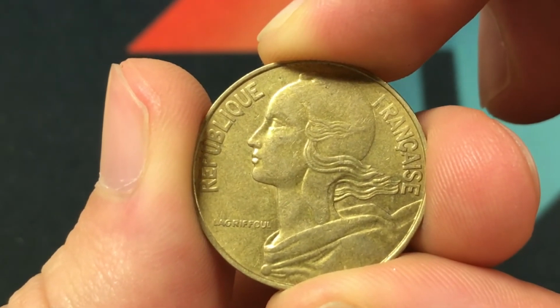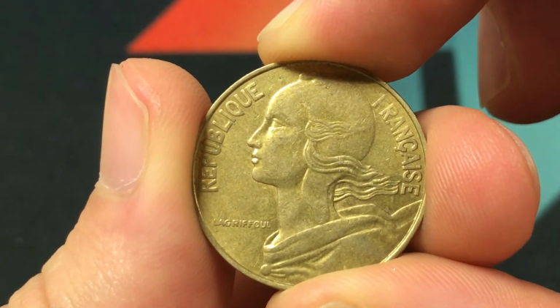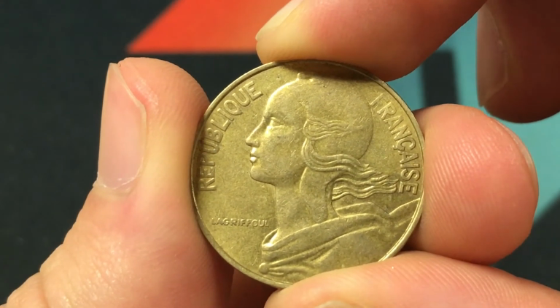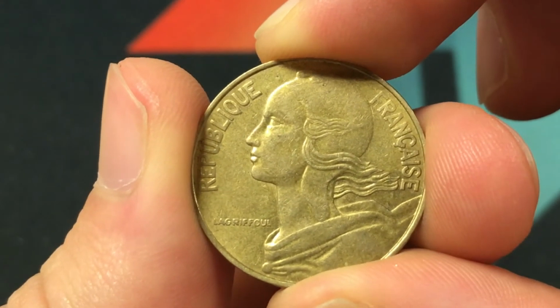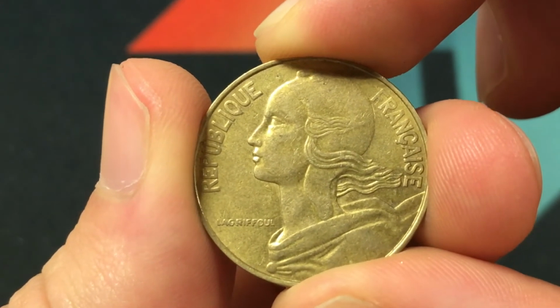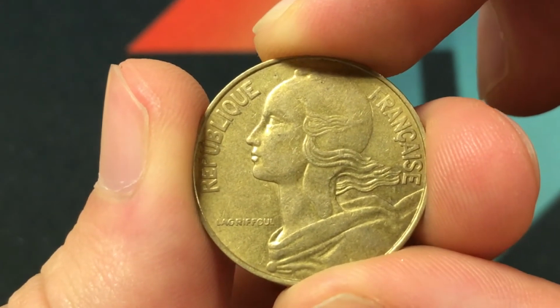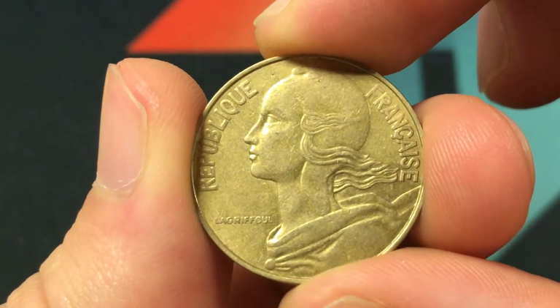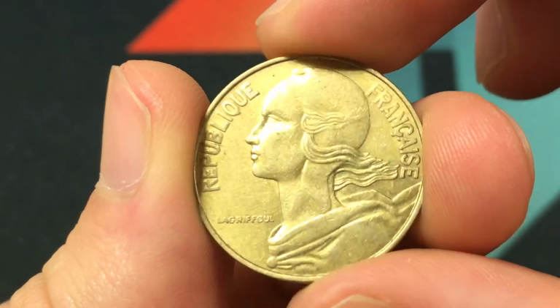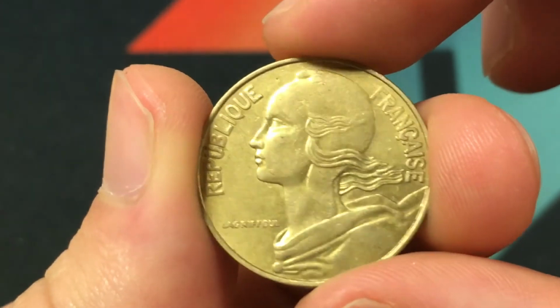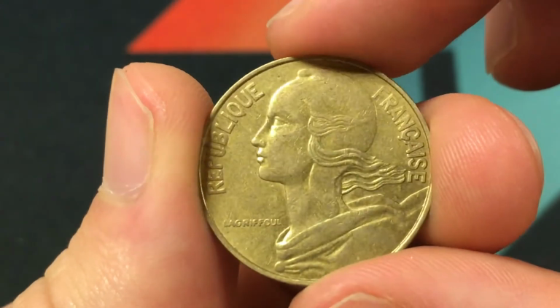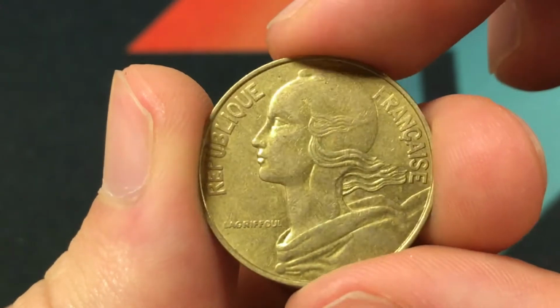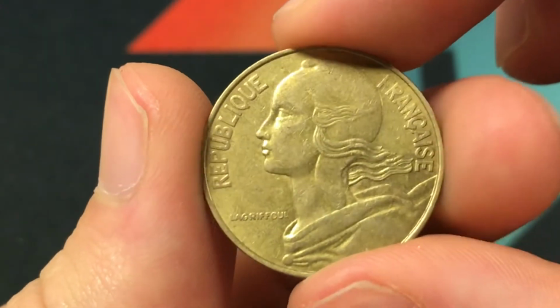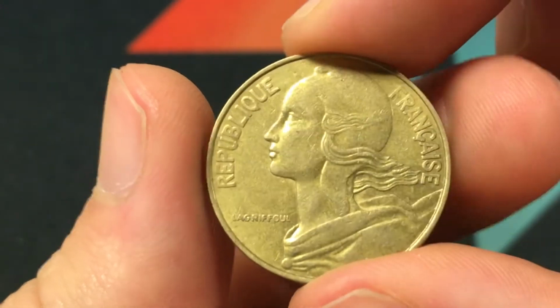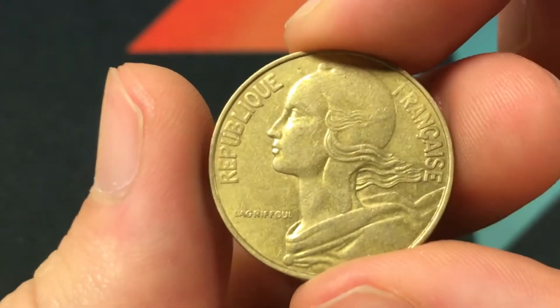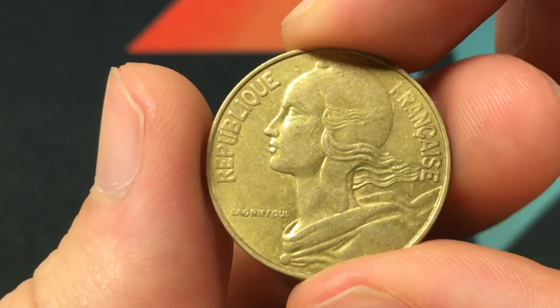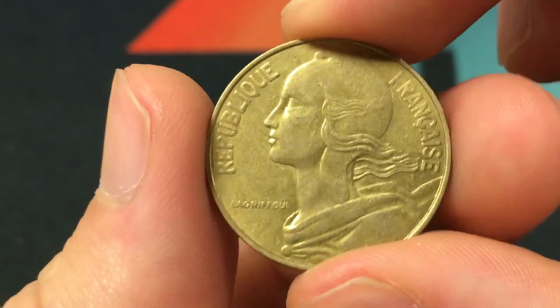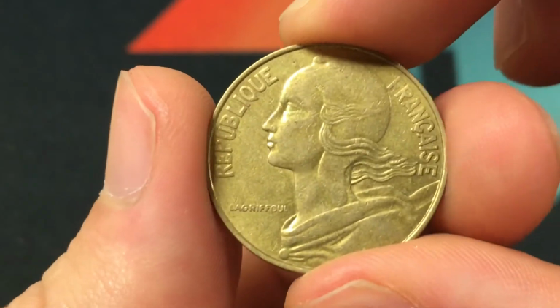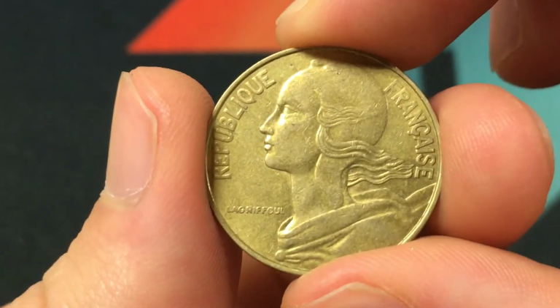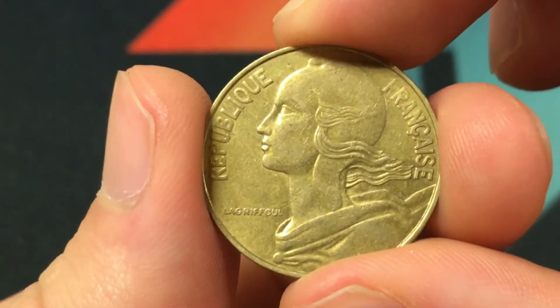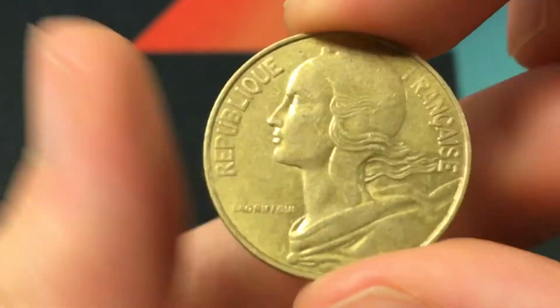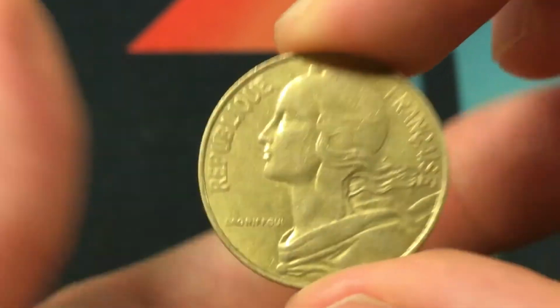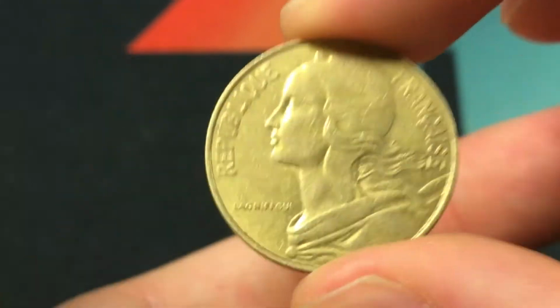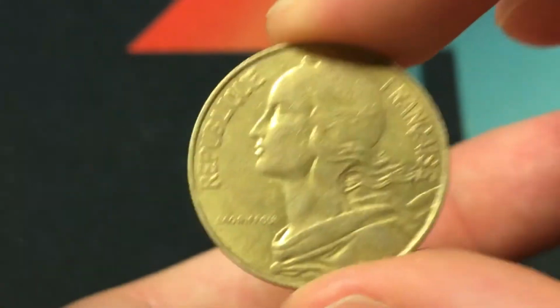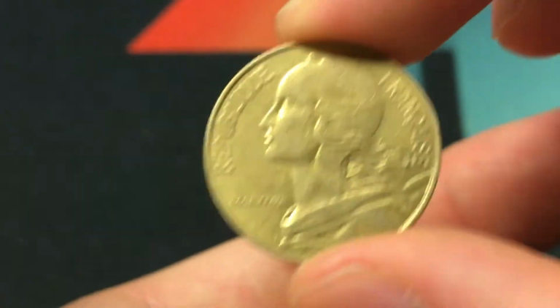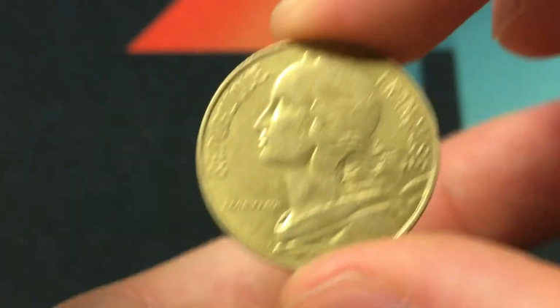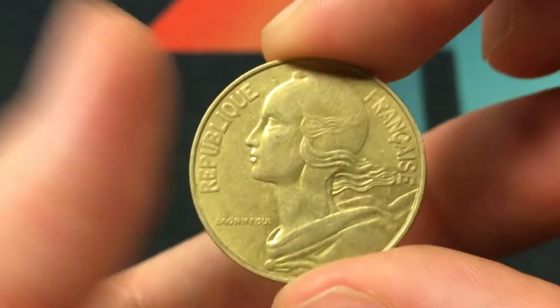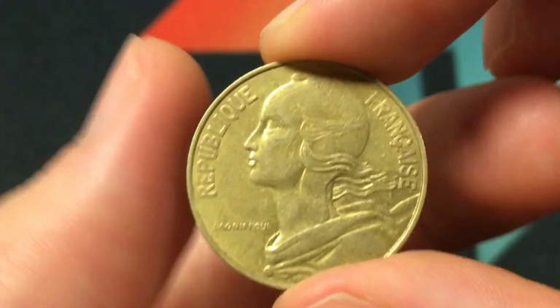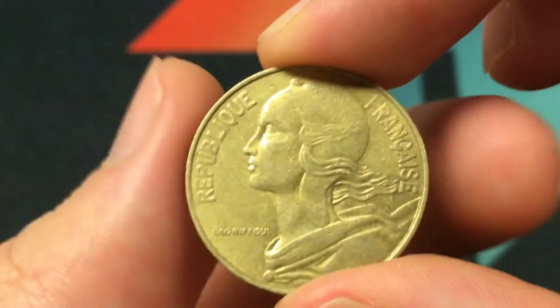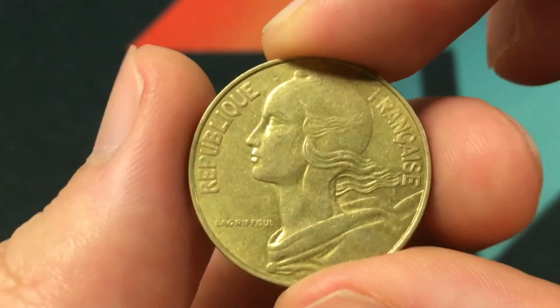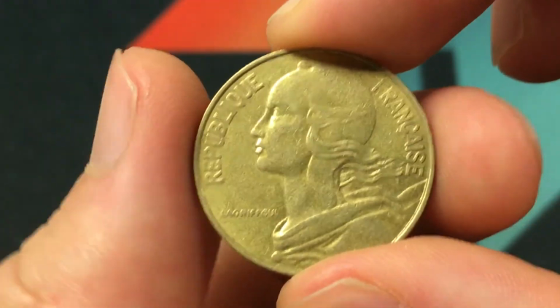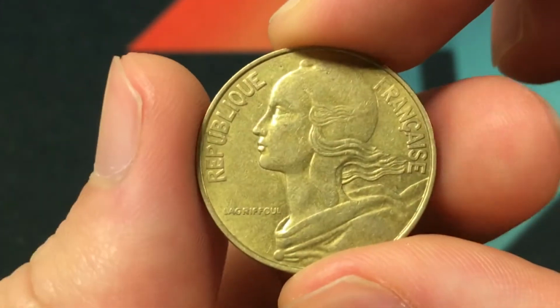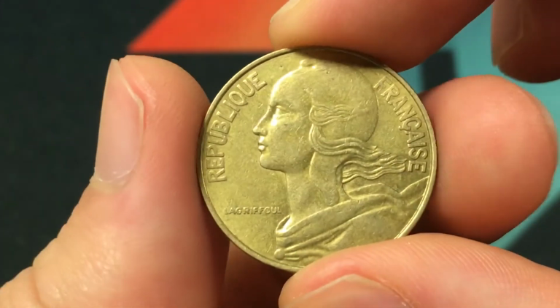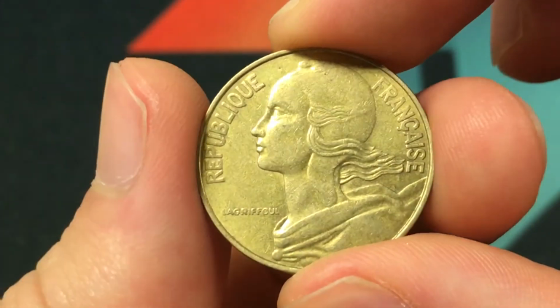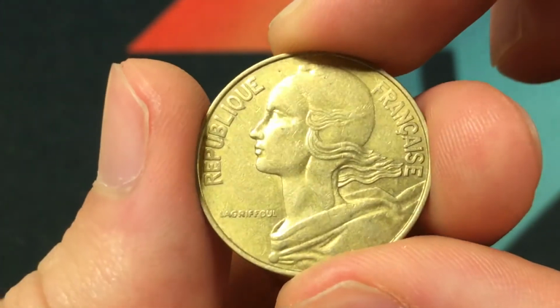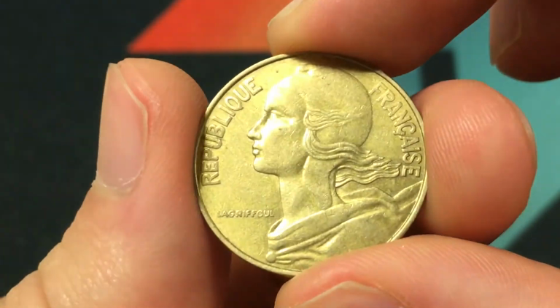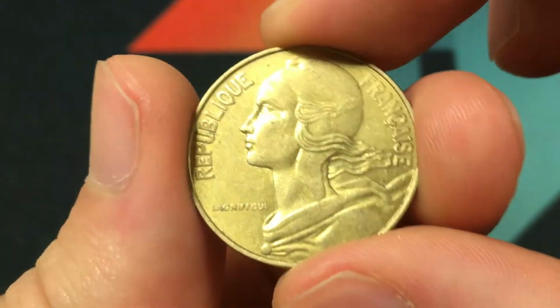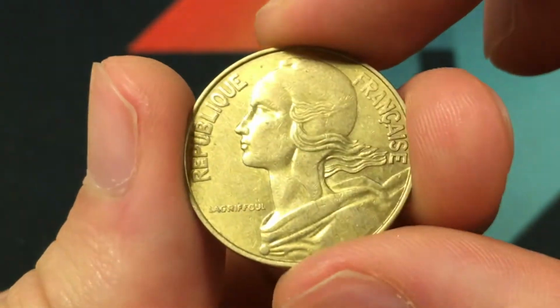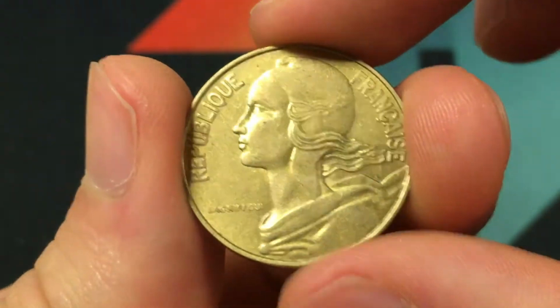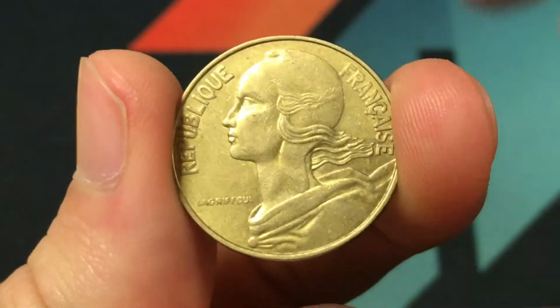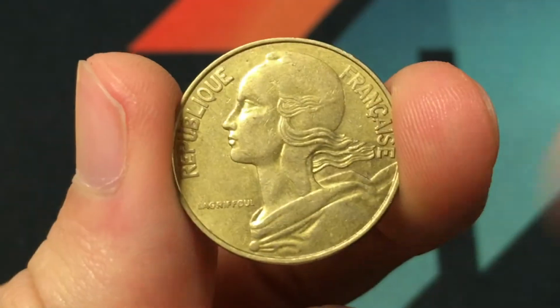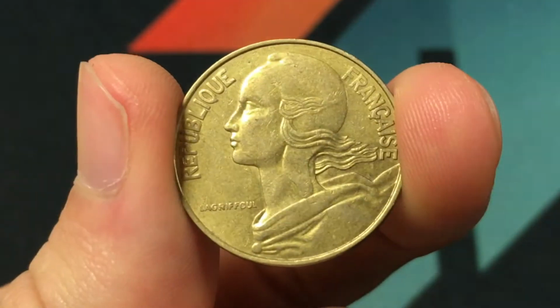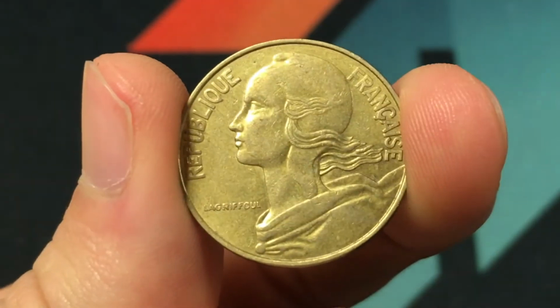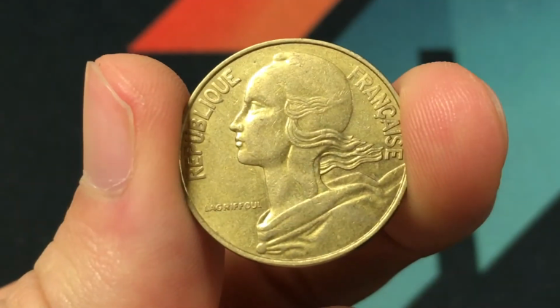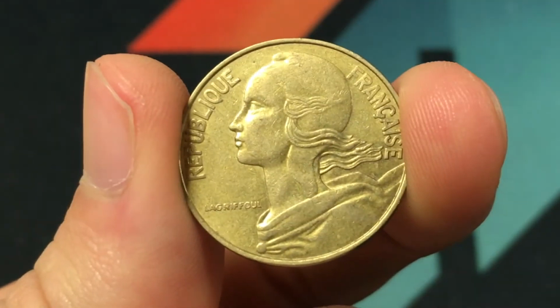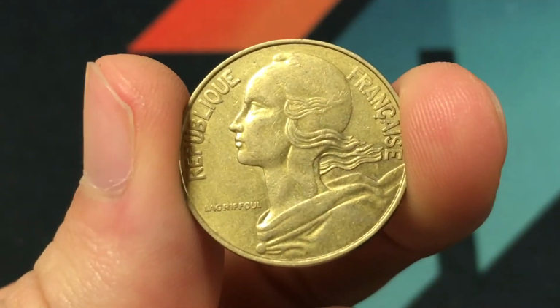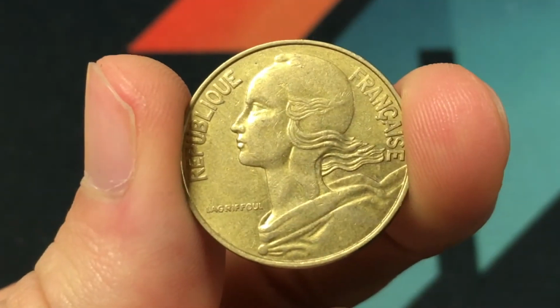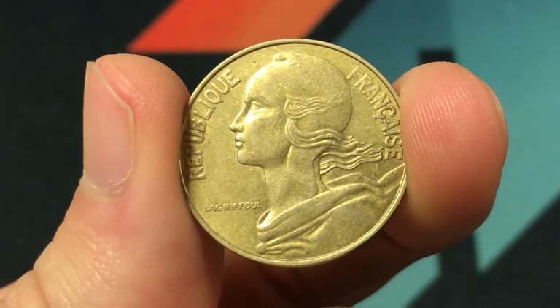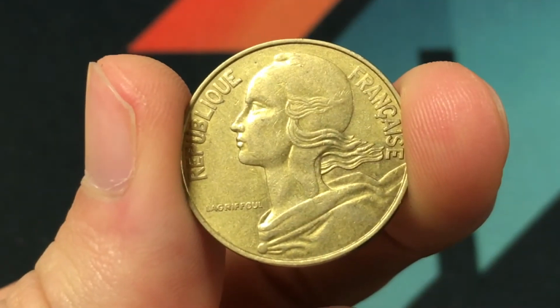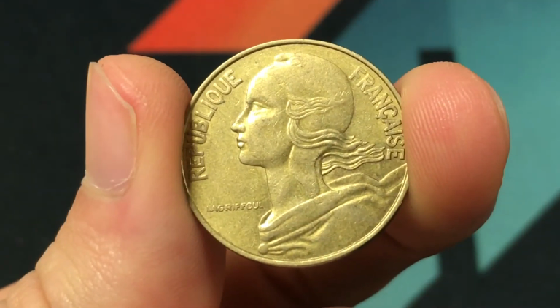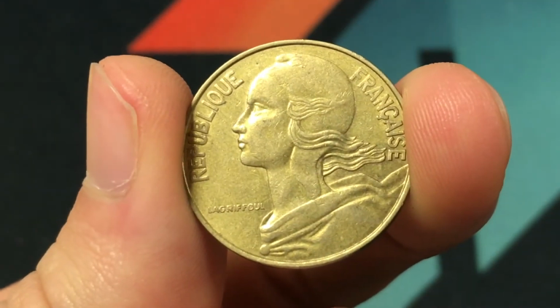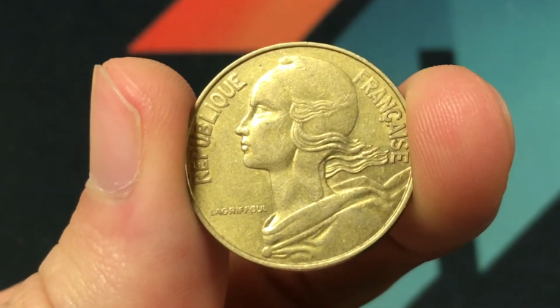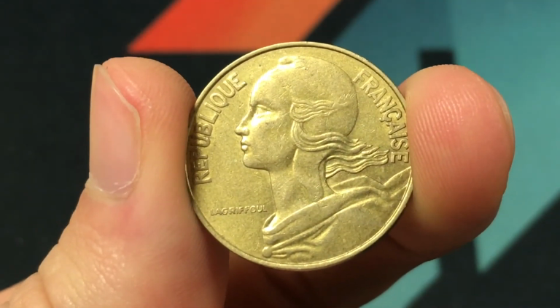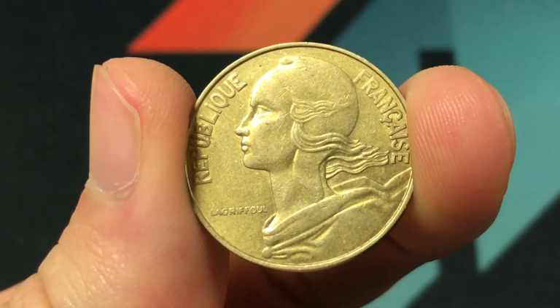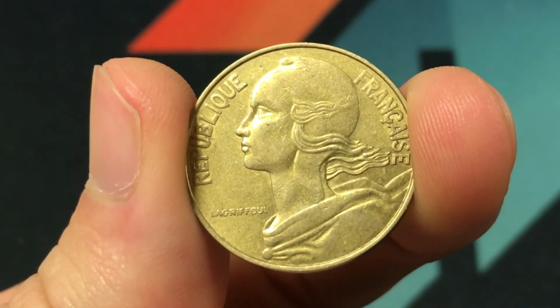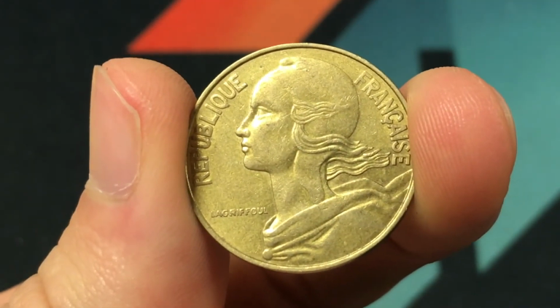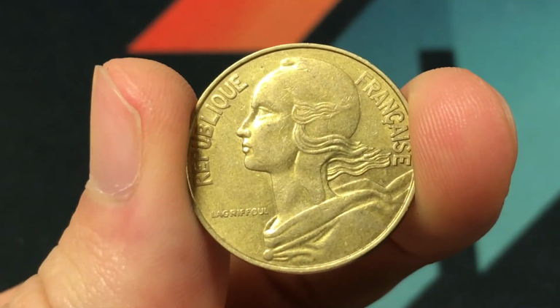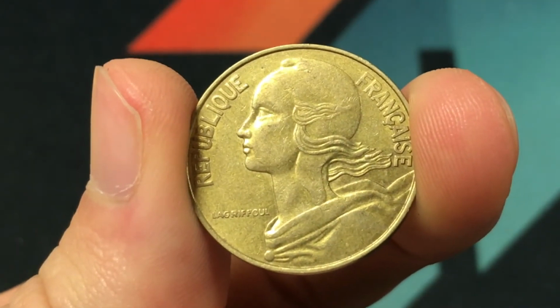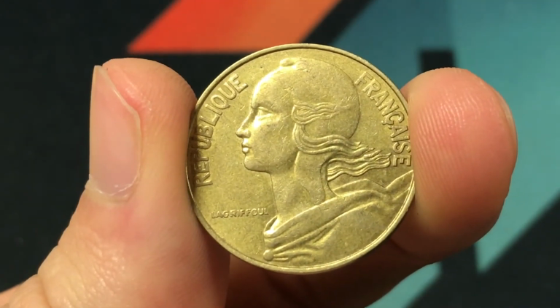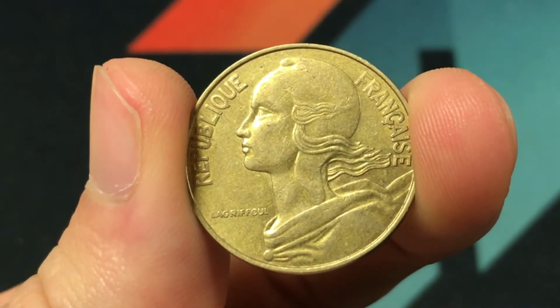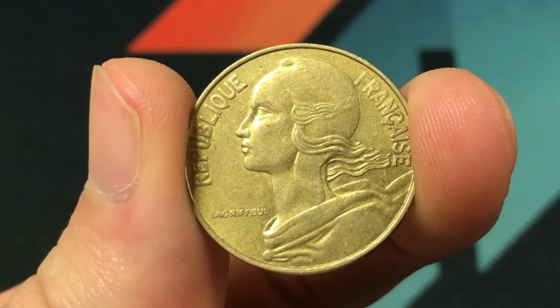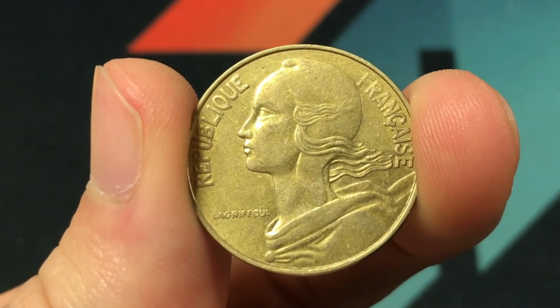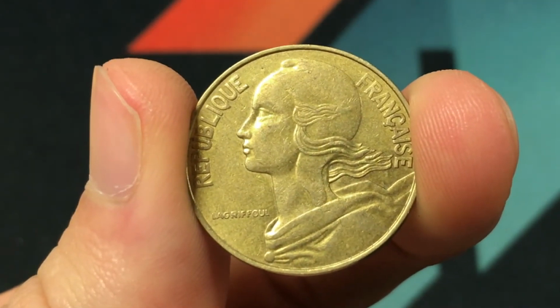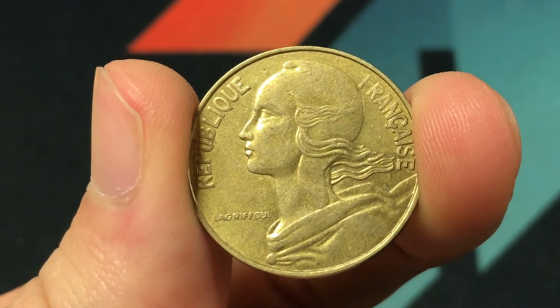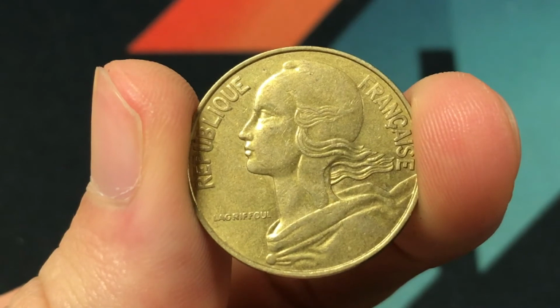This coin is made of copper aluminum, only weighs about four grams, and has a diameter of 23.5 millimeters.